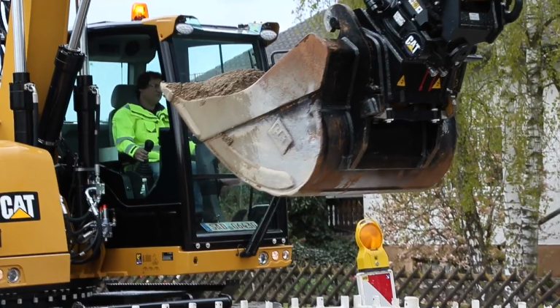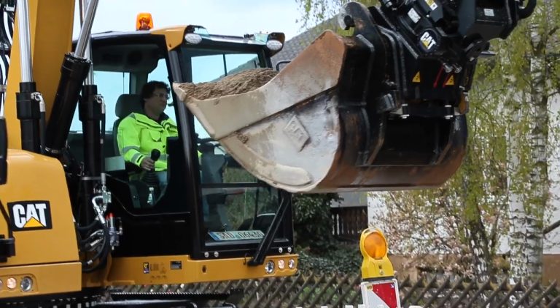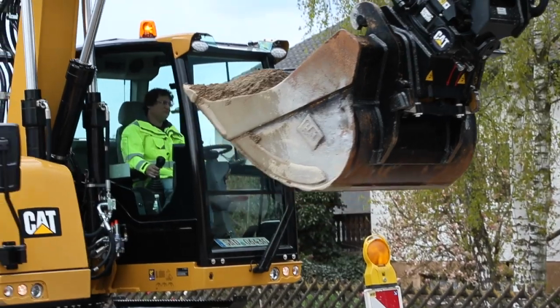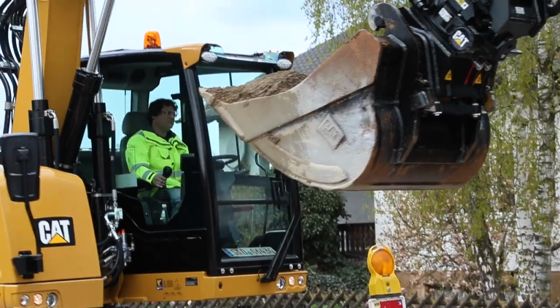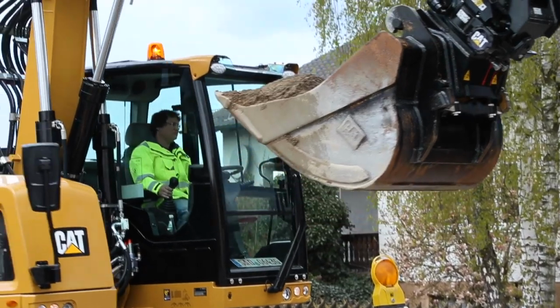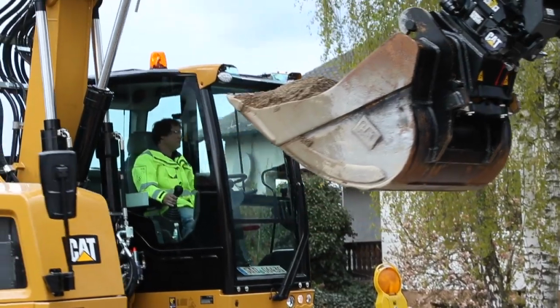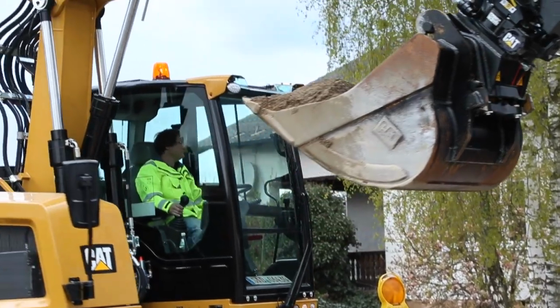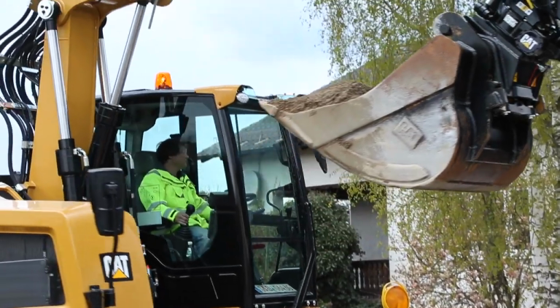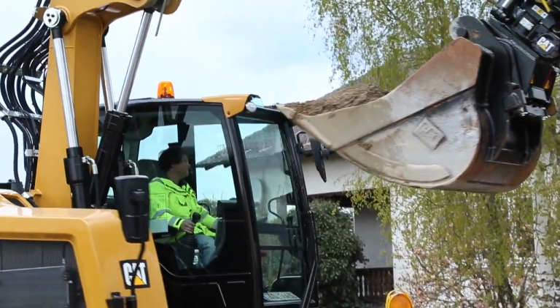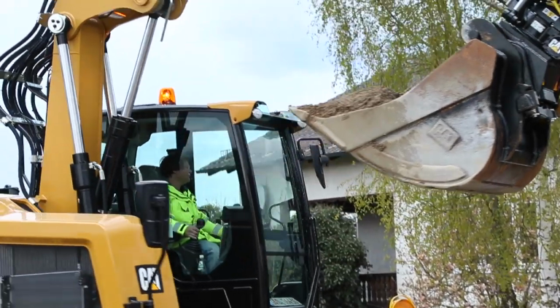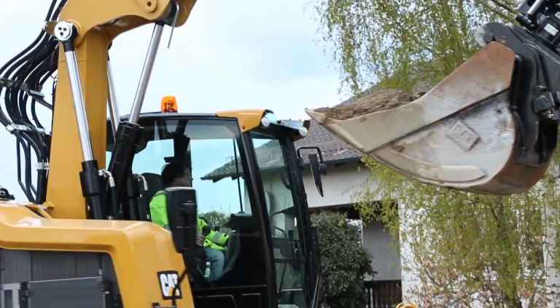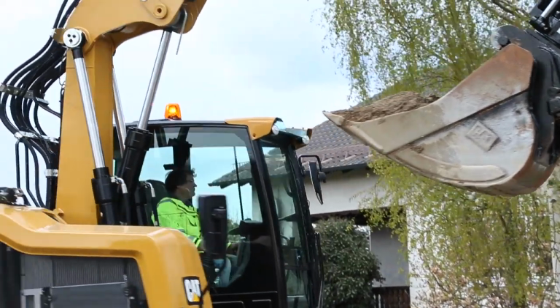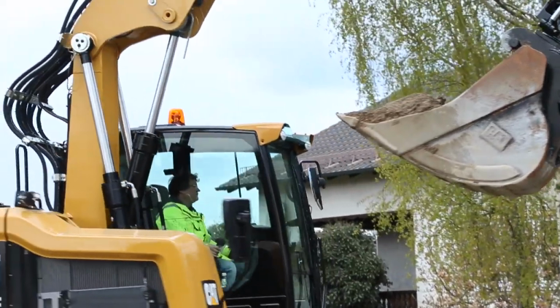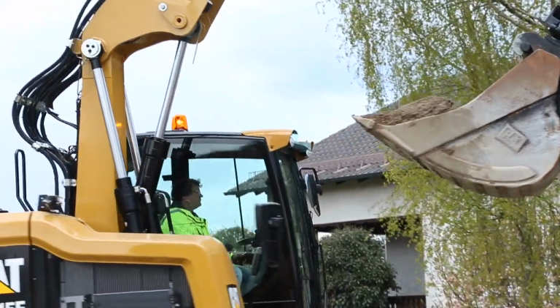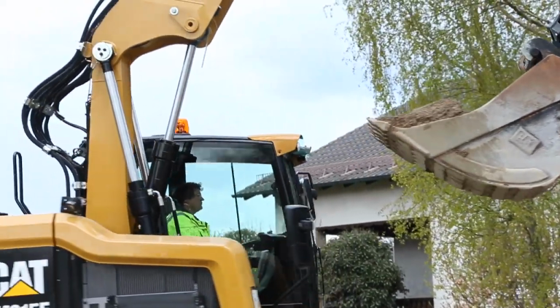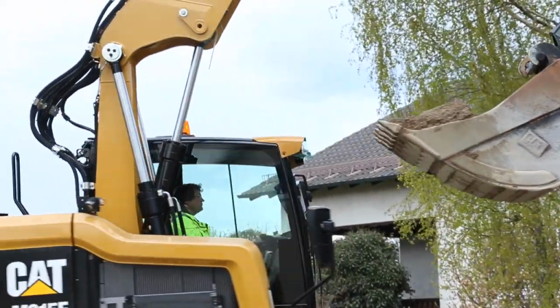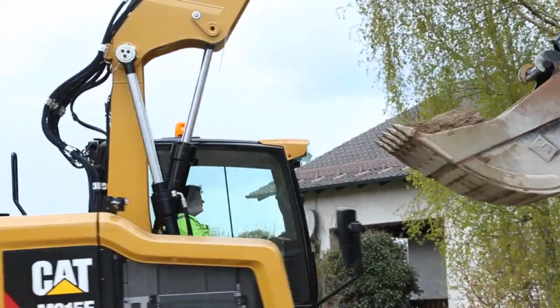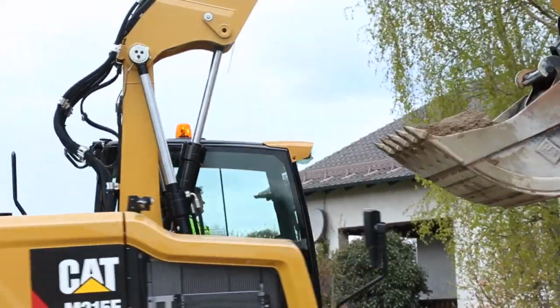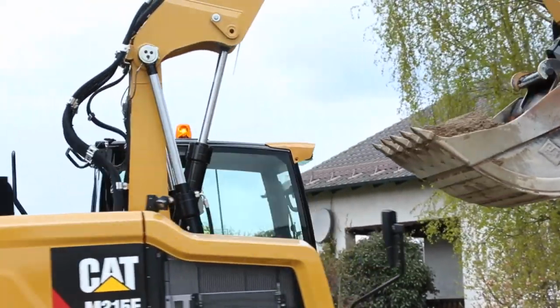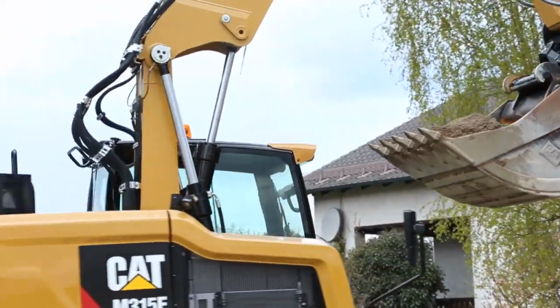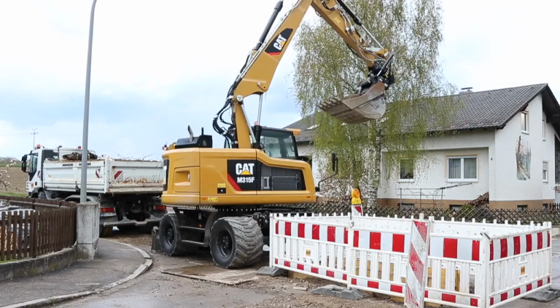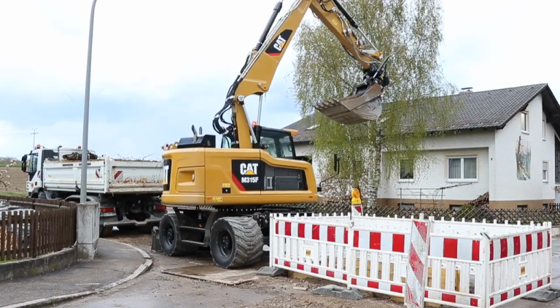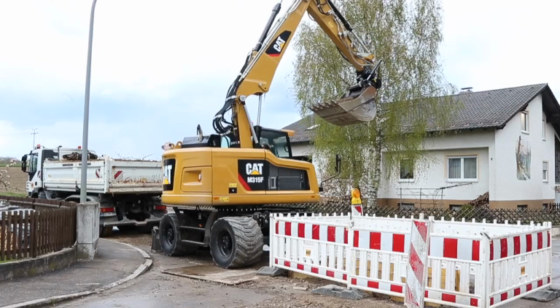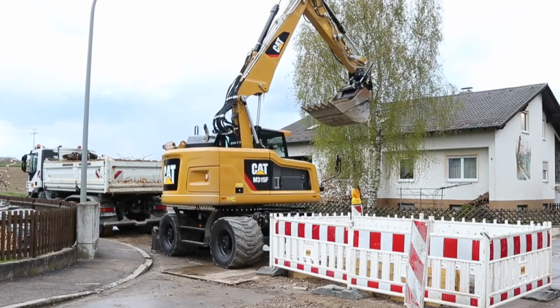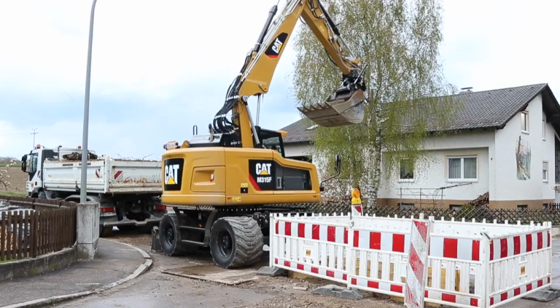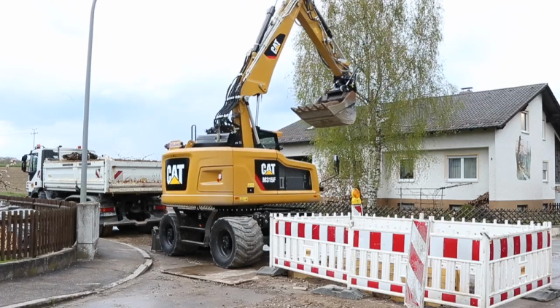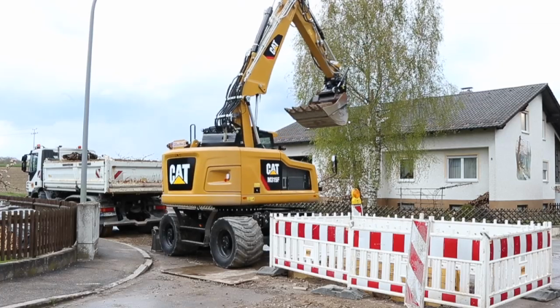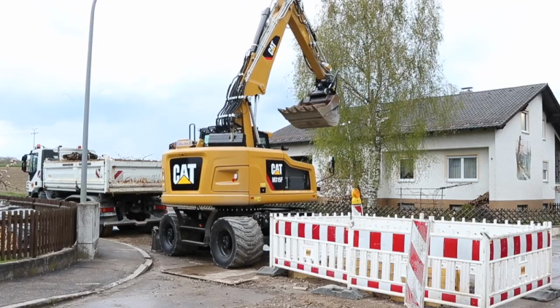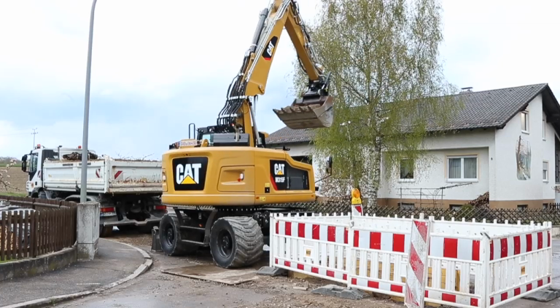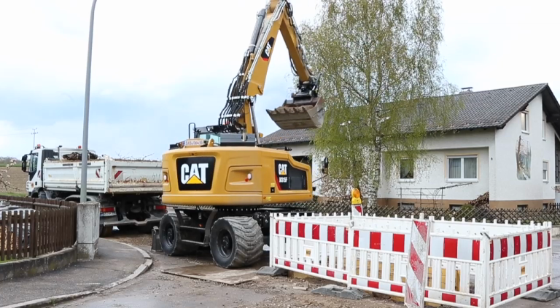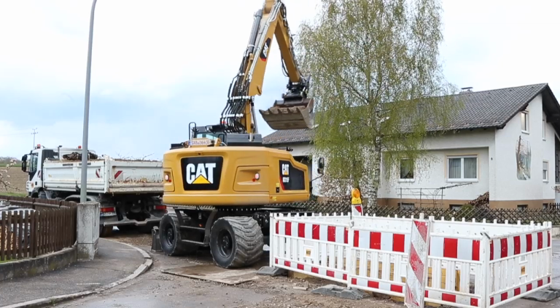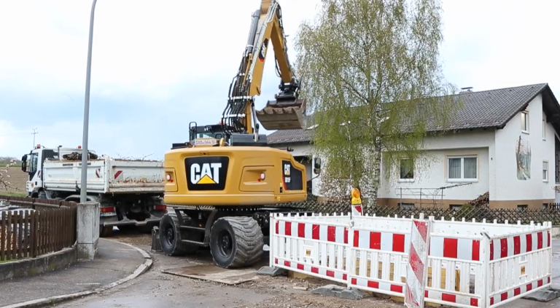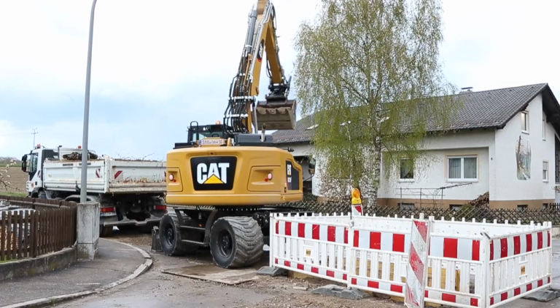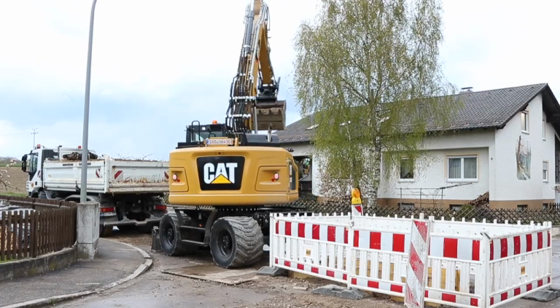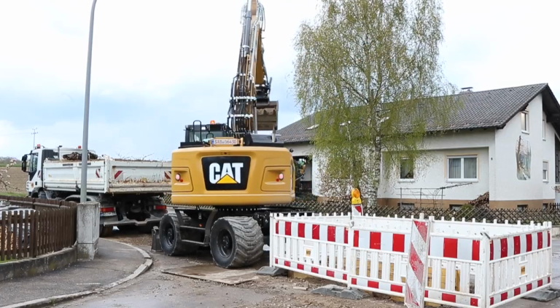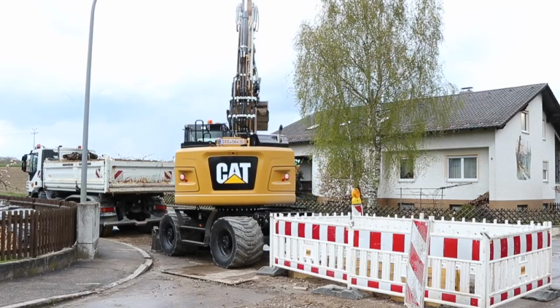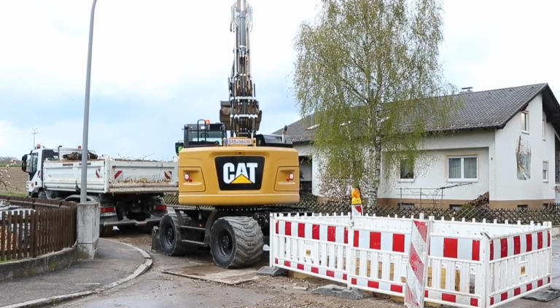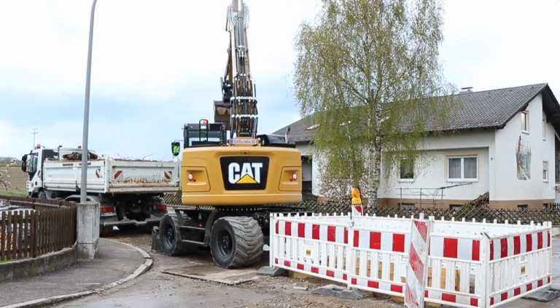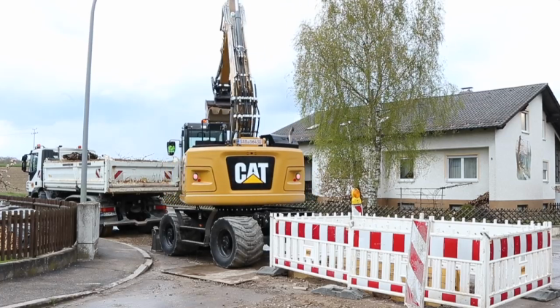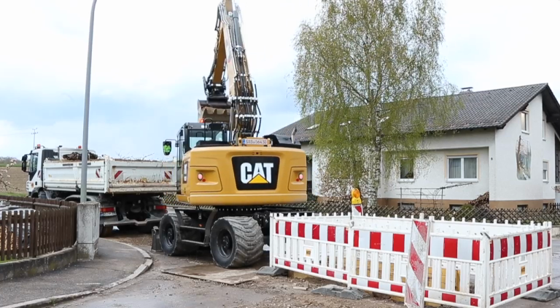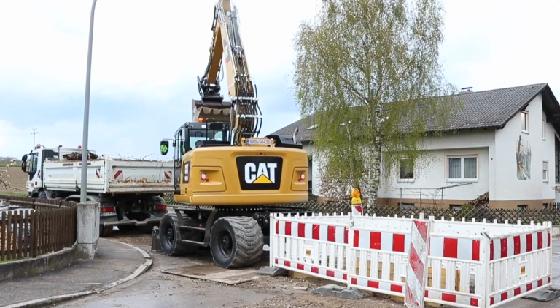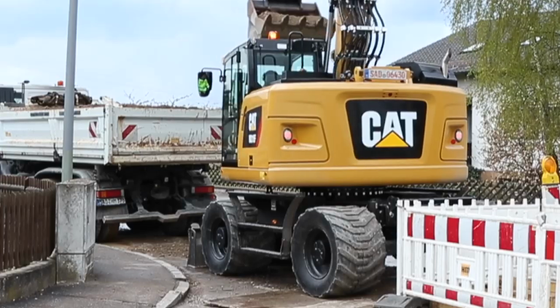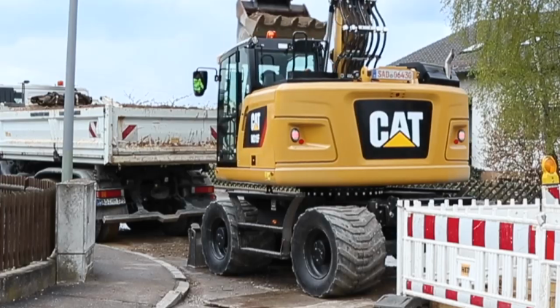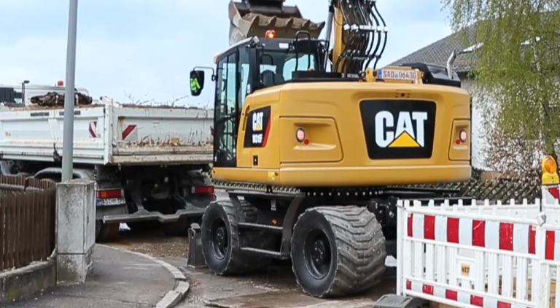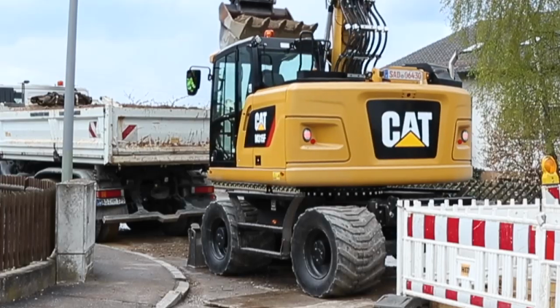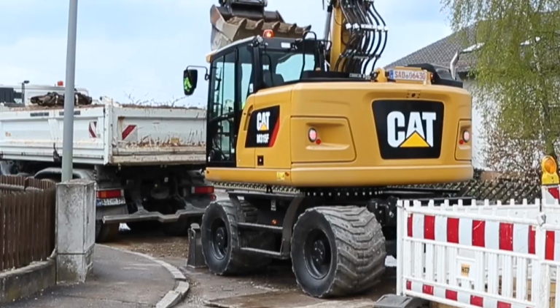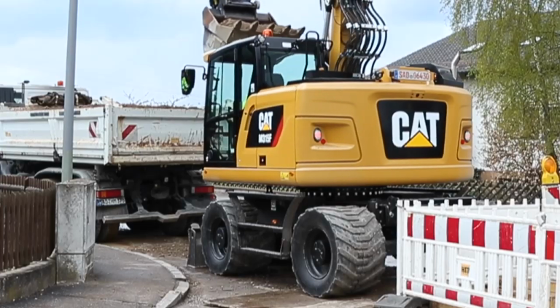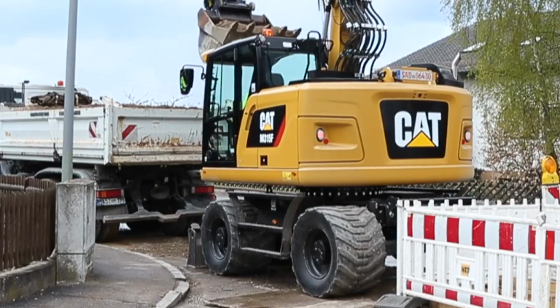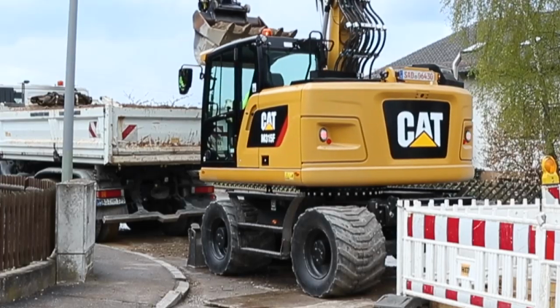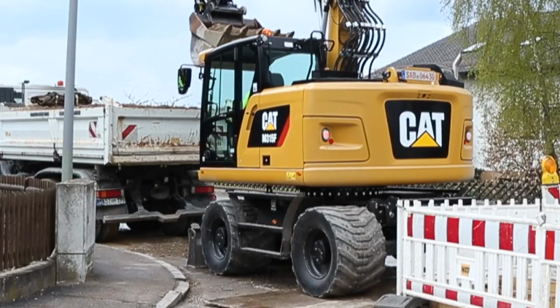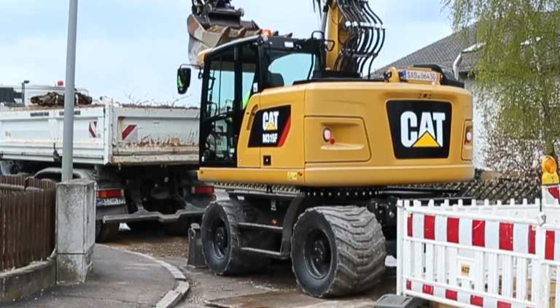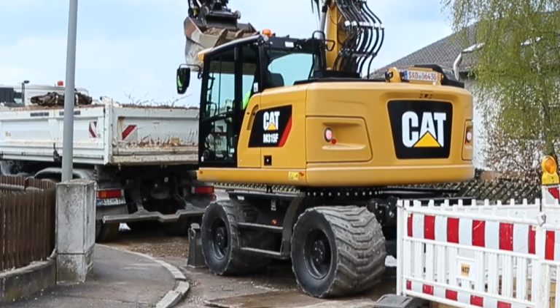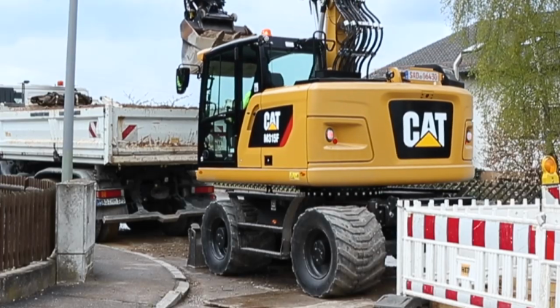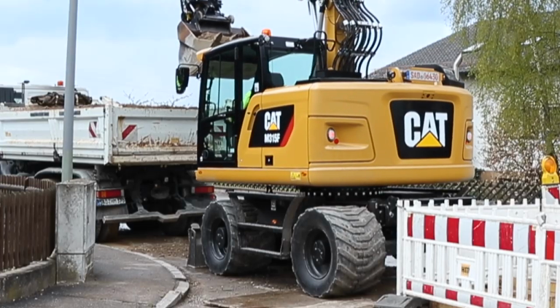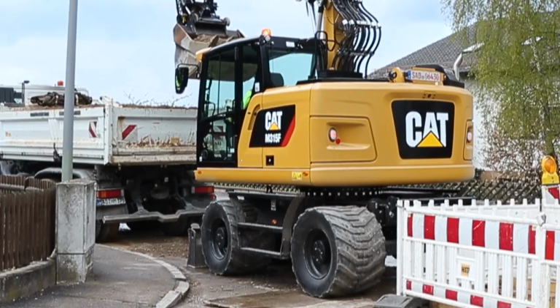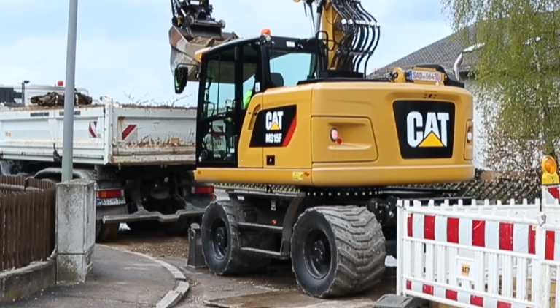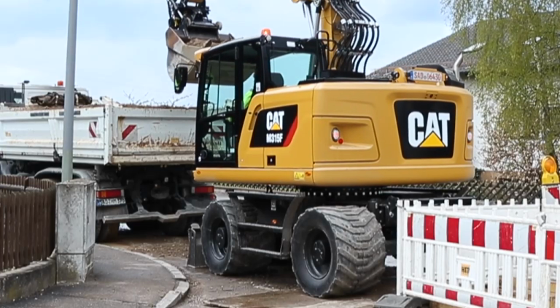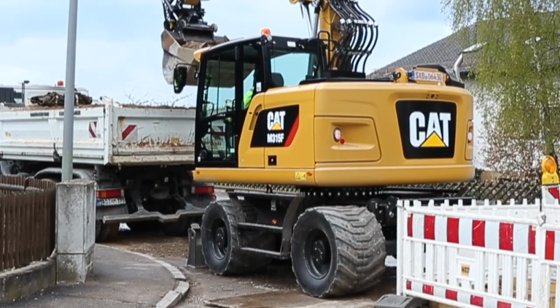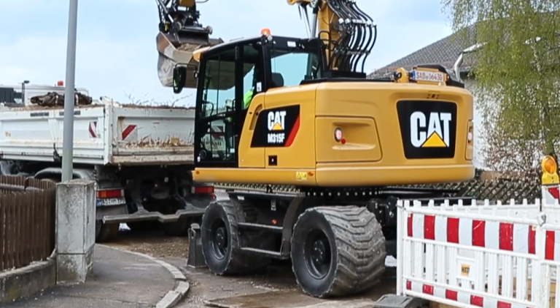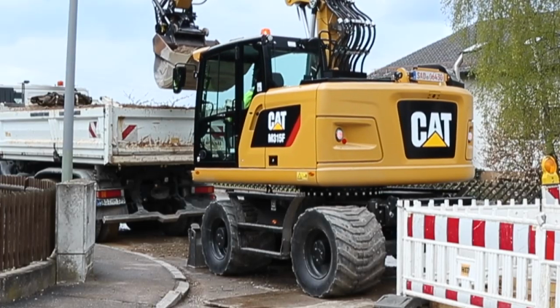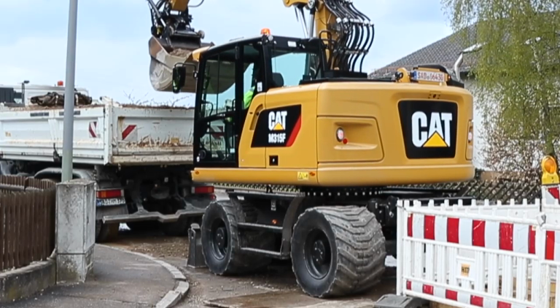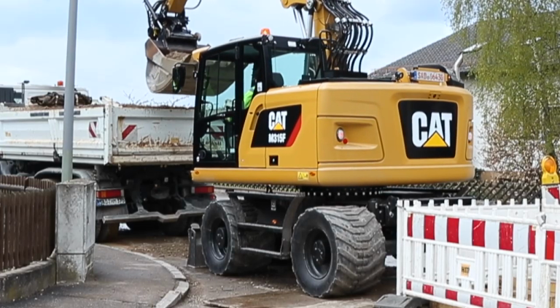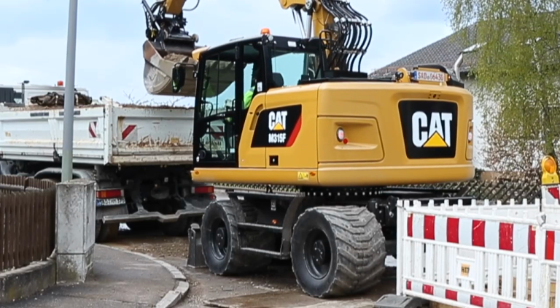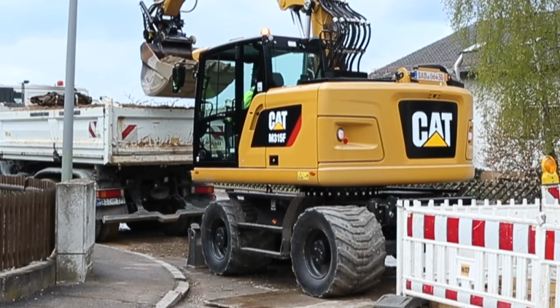Our newest F-Series wheeled excavator offers the most standard equipment. Let's take a few minutes to review the standard equipment, beginning with the front linkage.